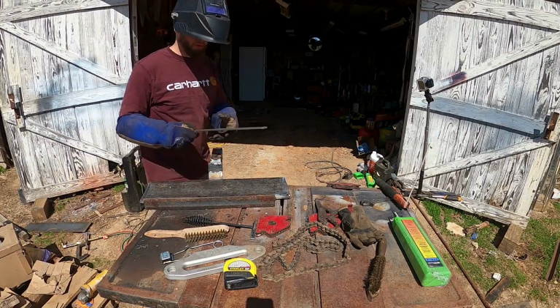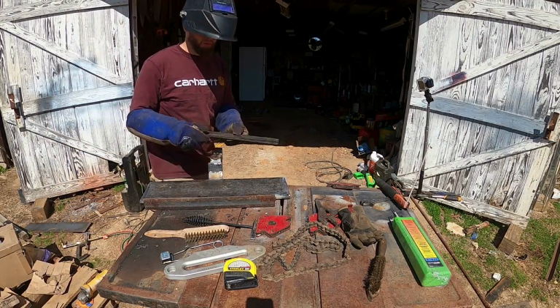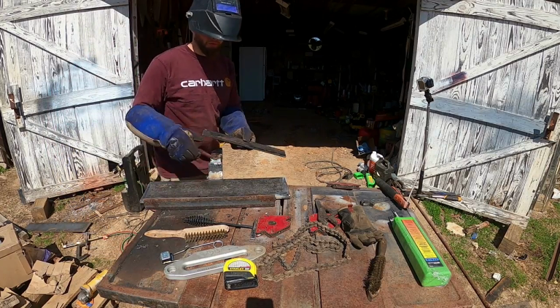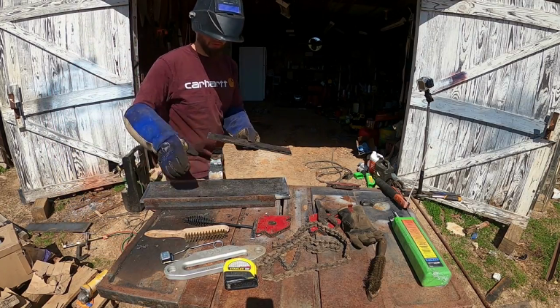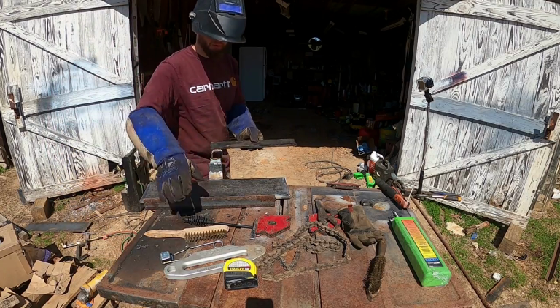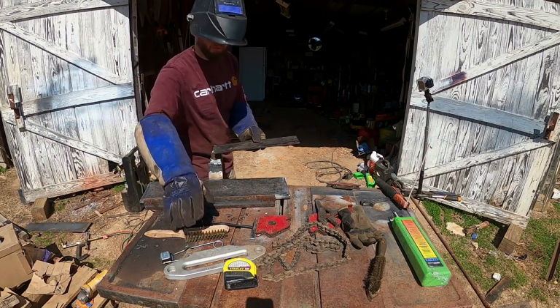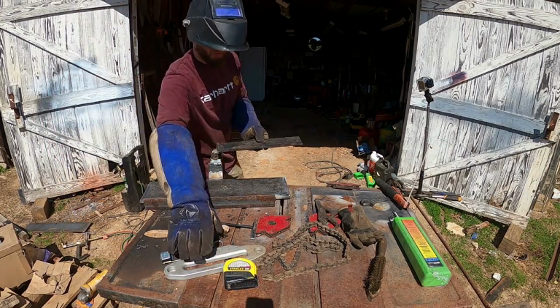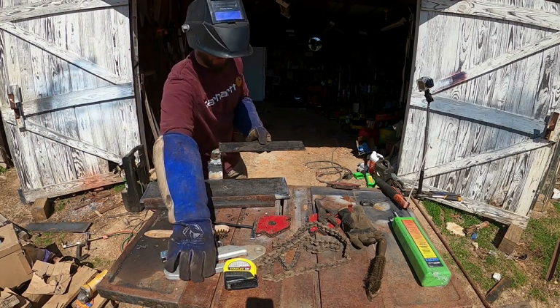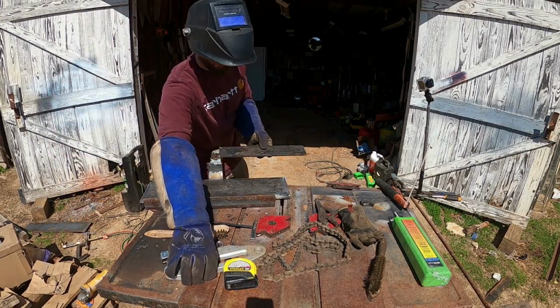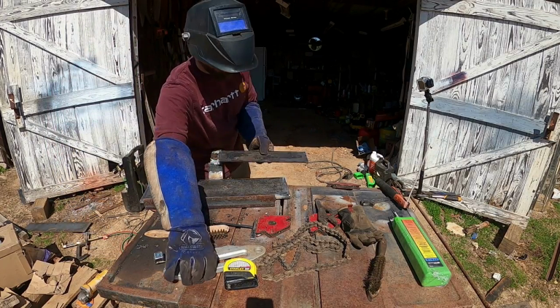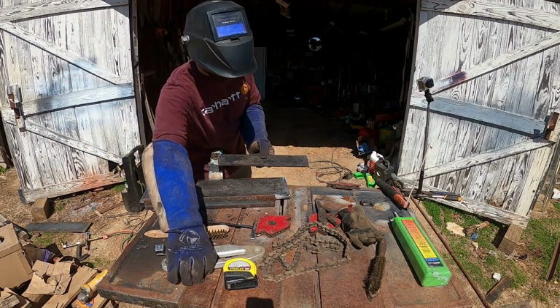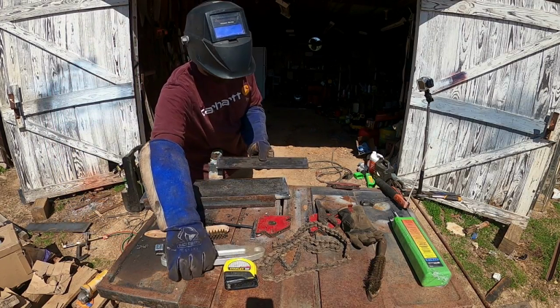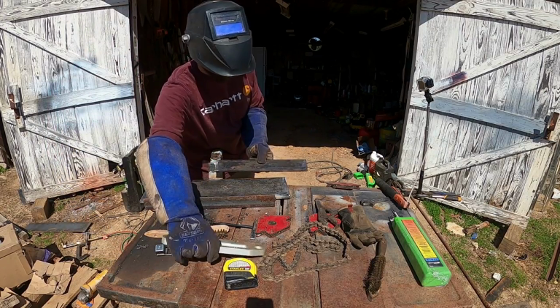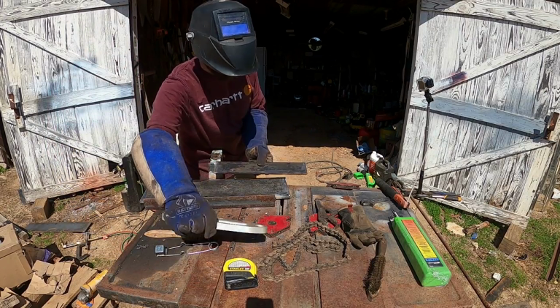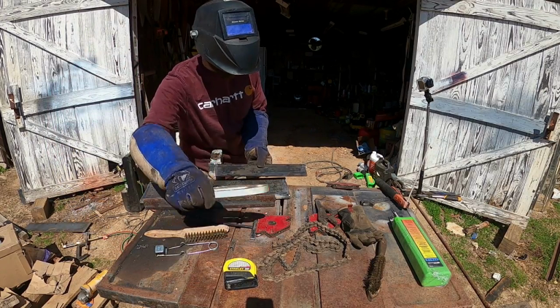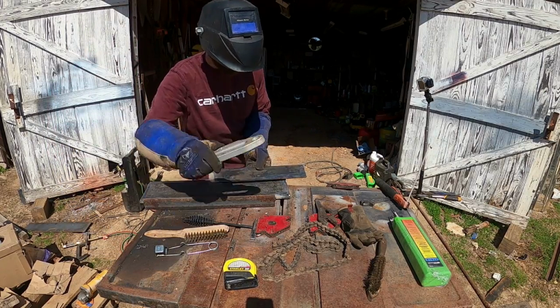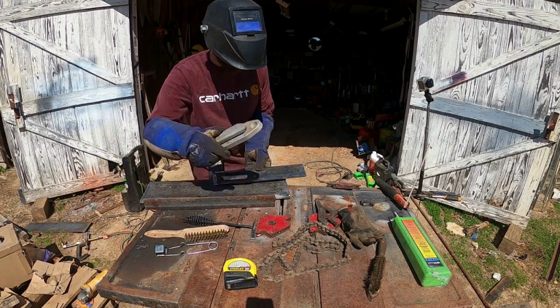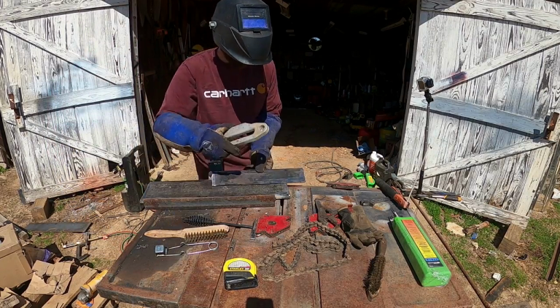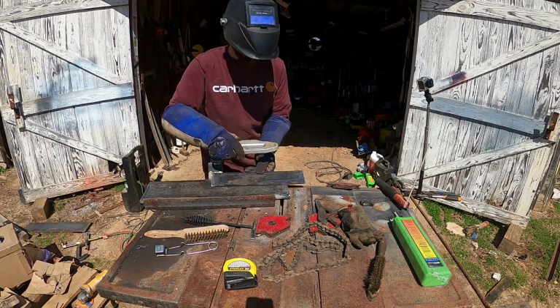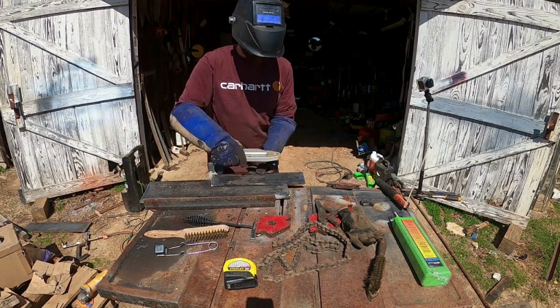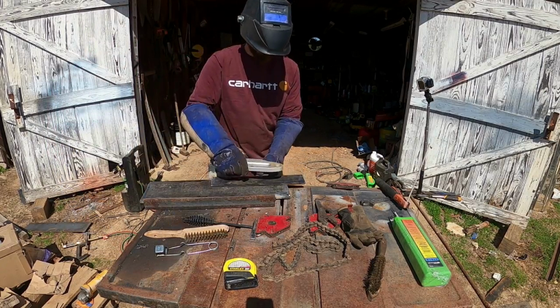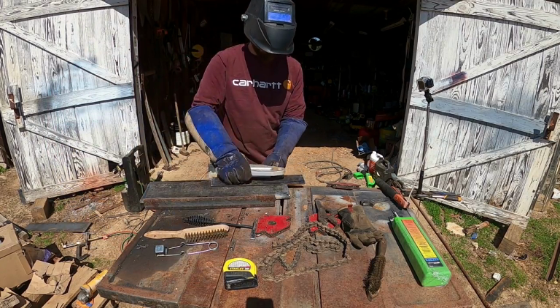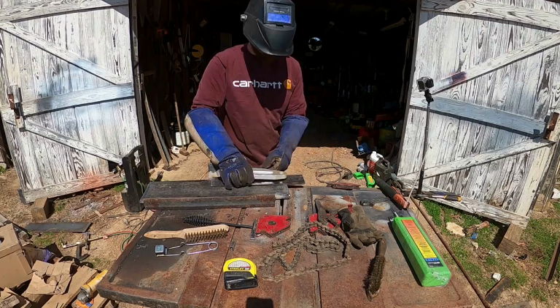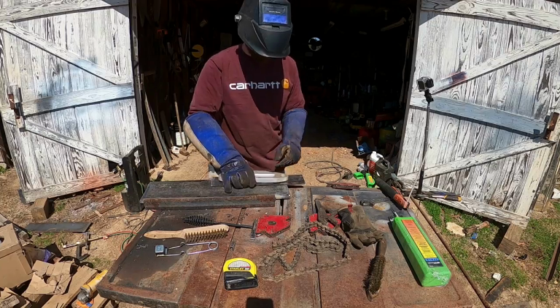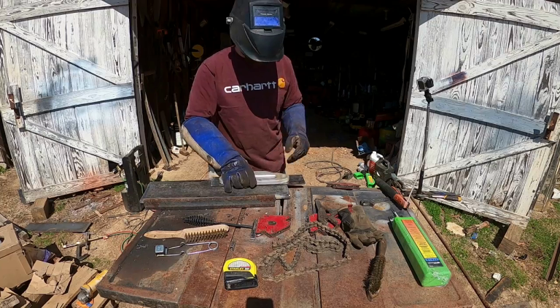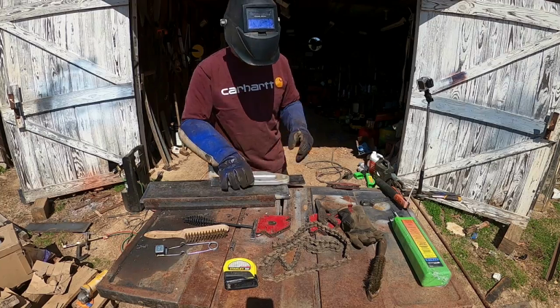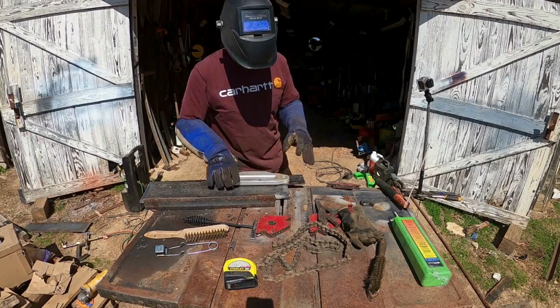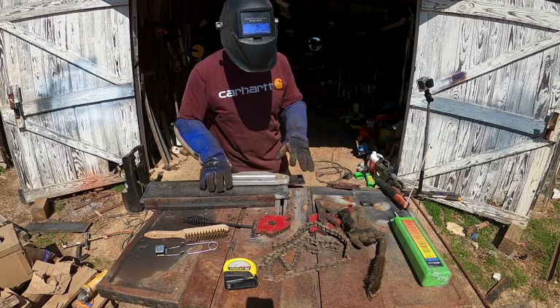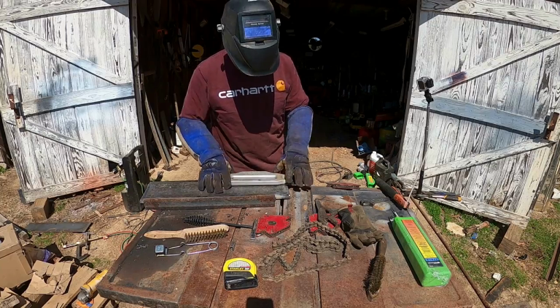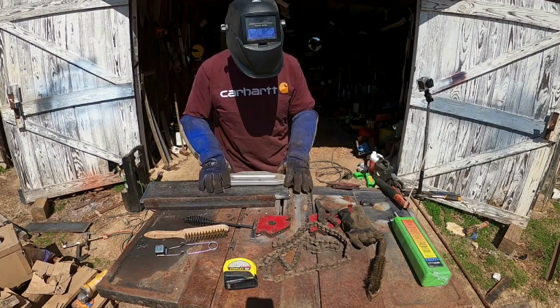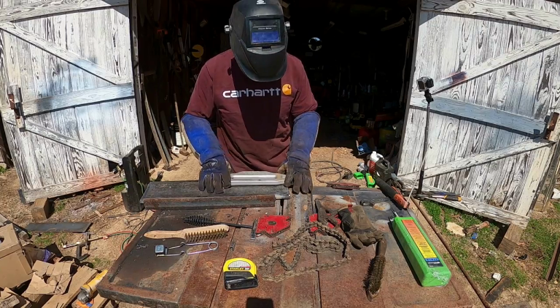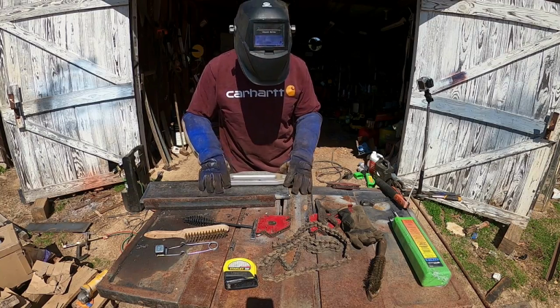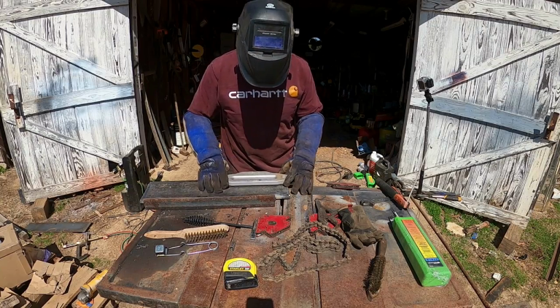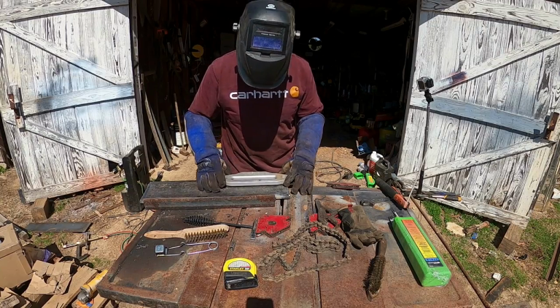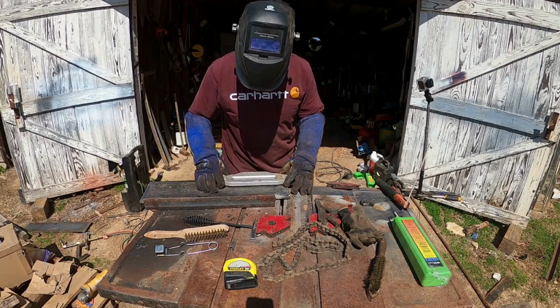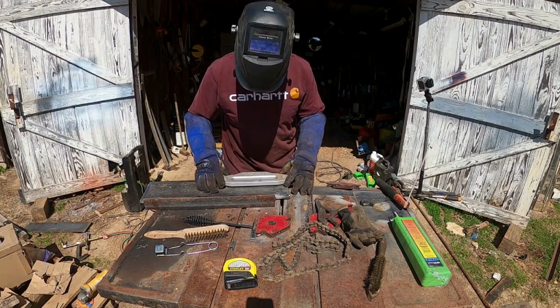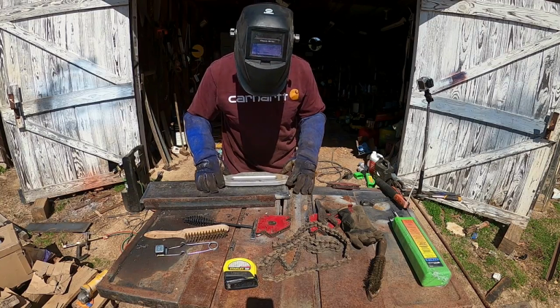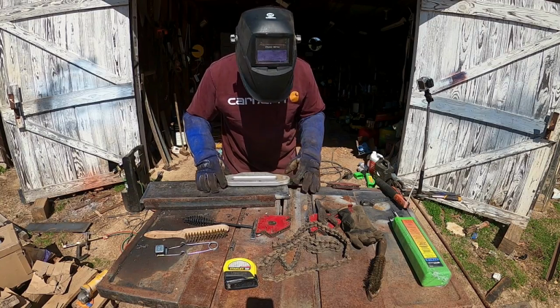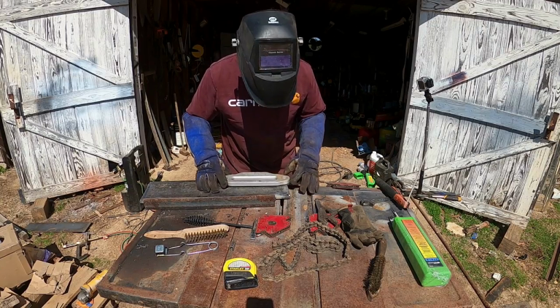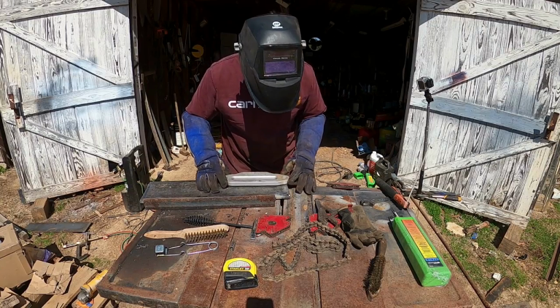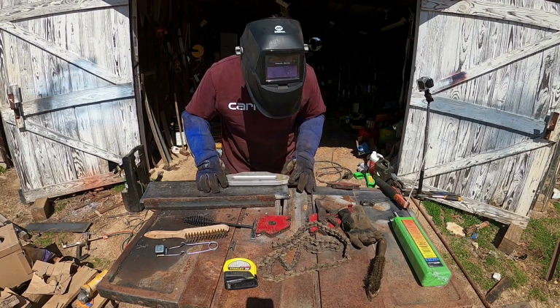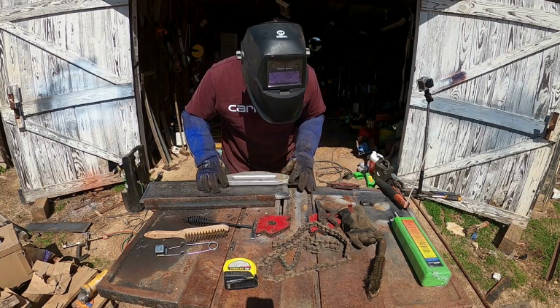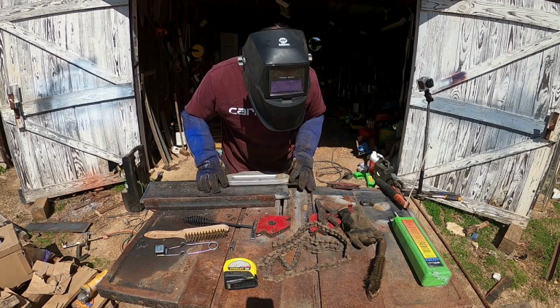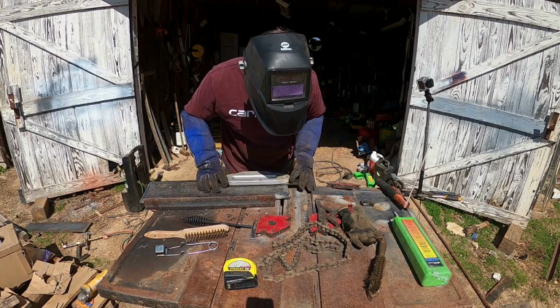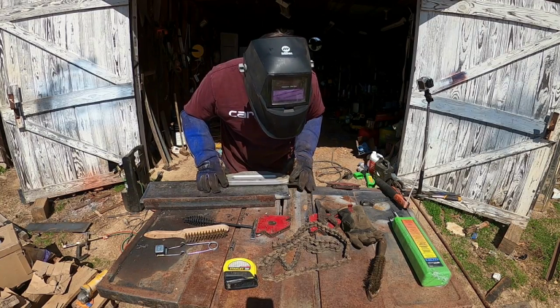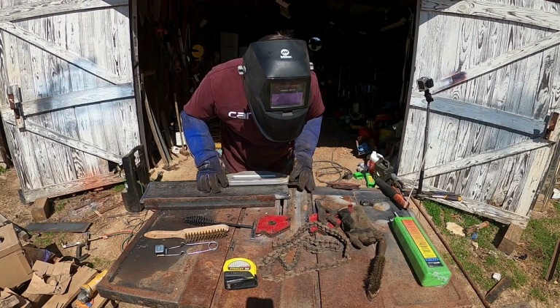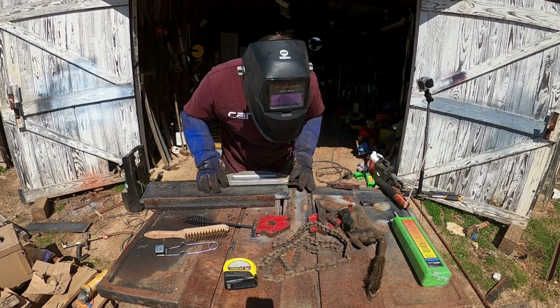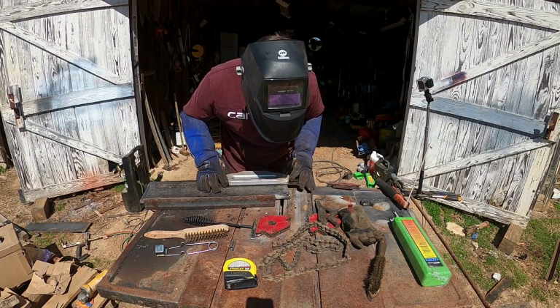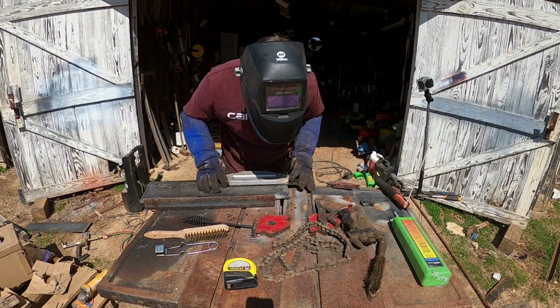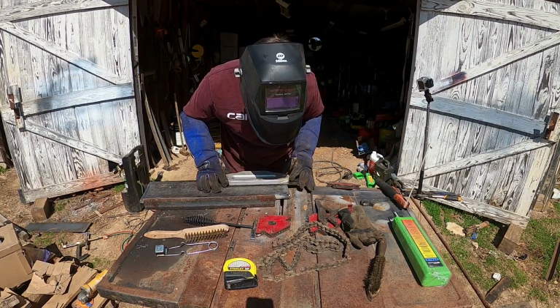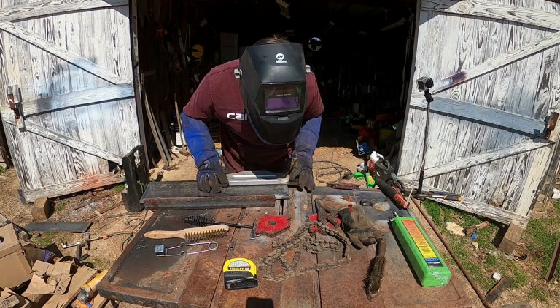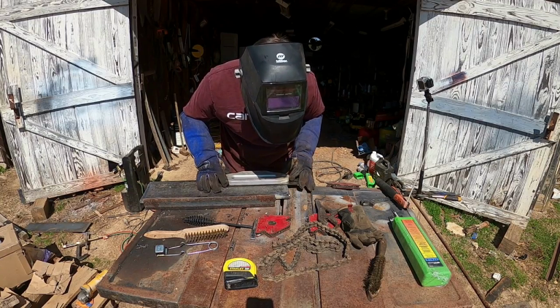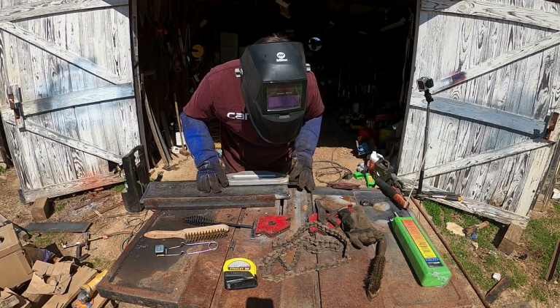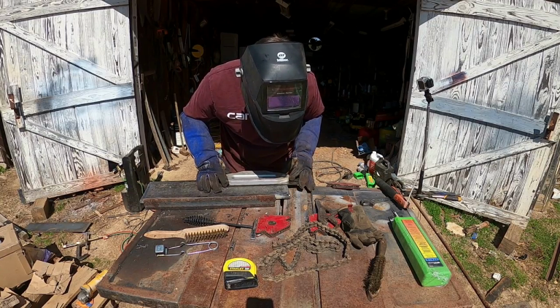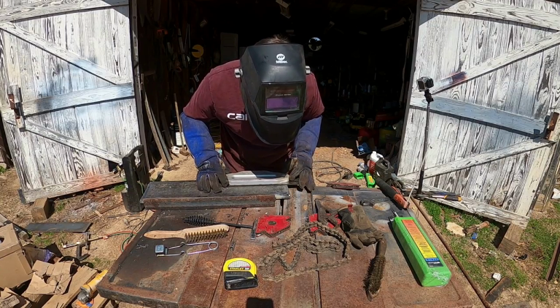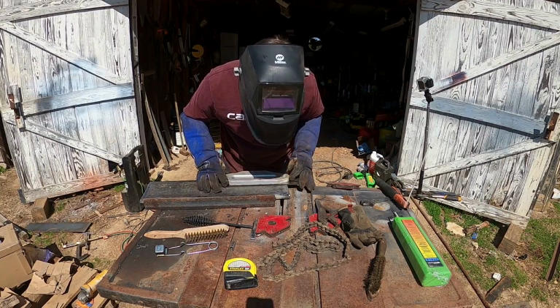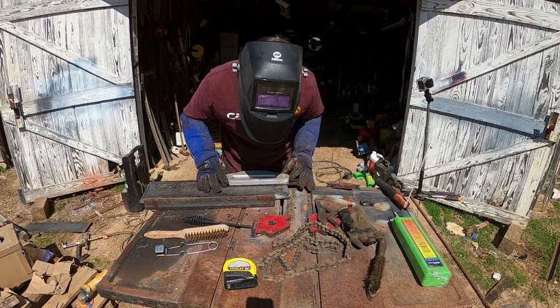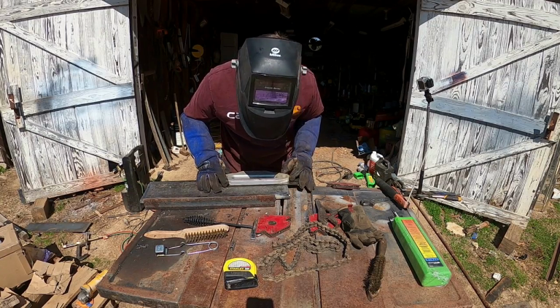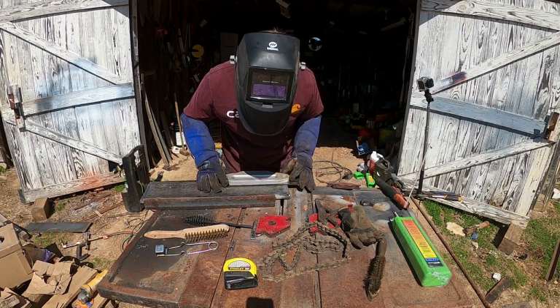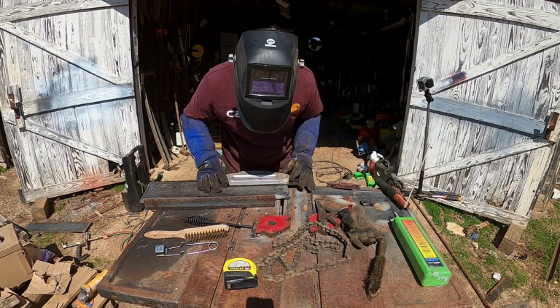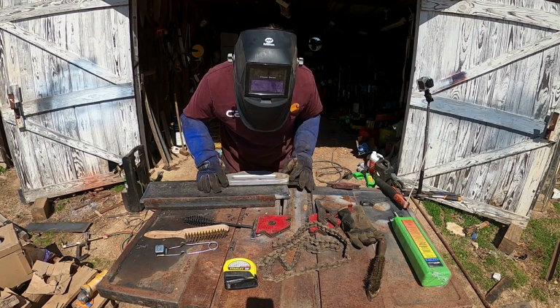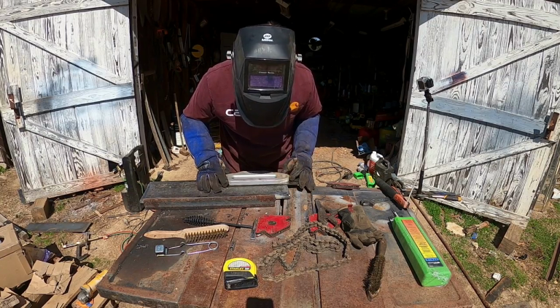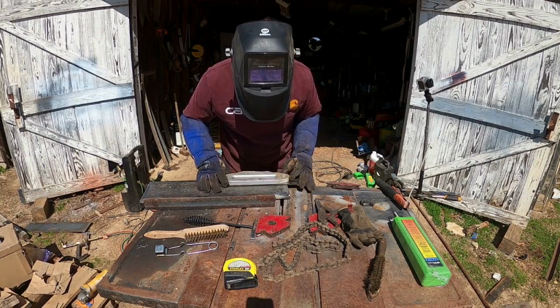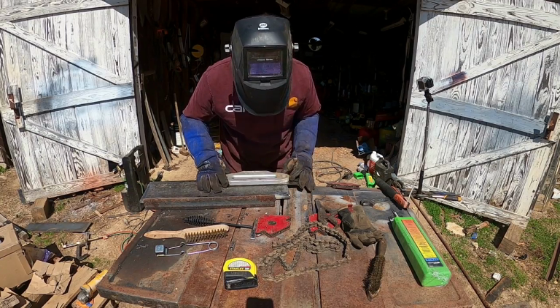Before I weld this, I want to go in there and get my holes pre-drilled first.